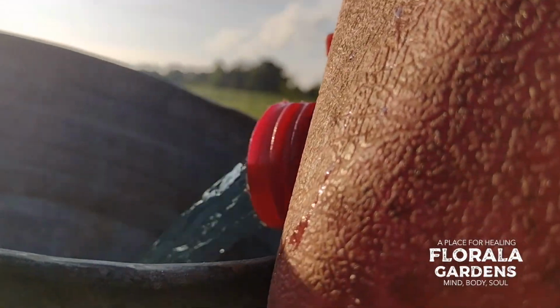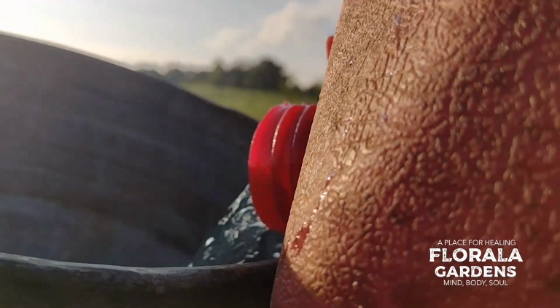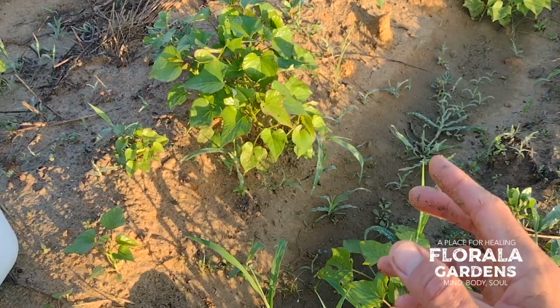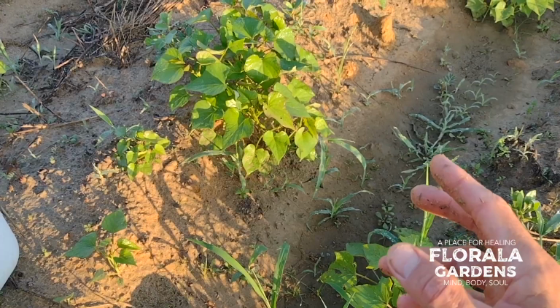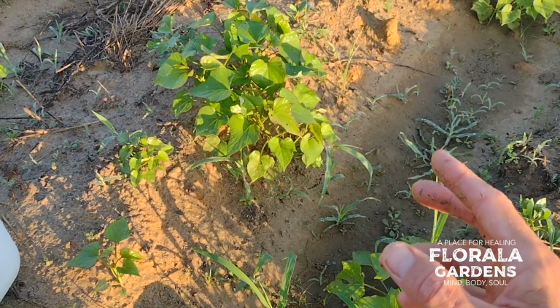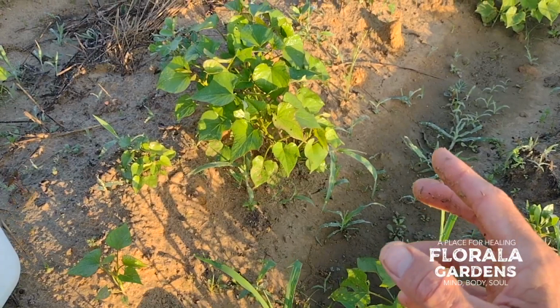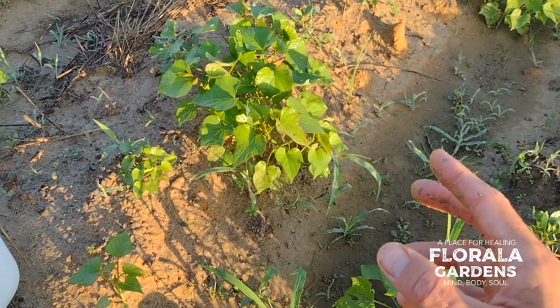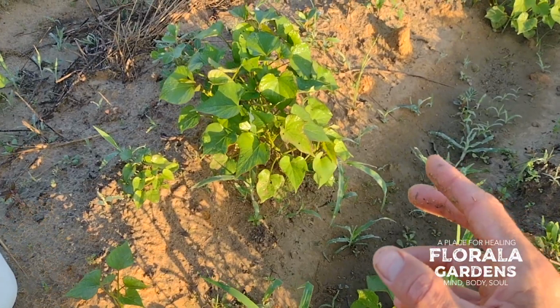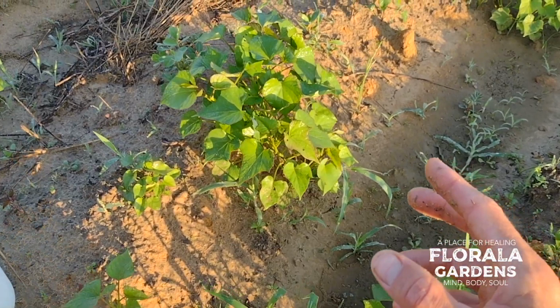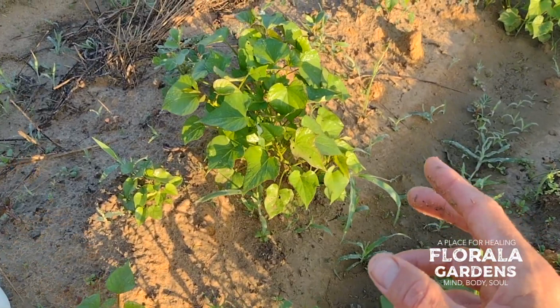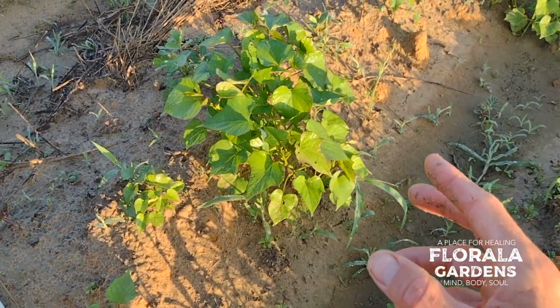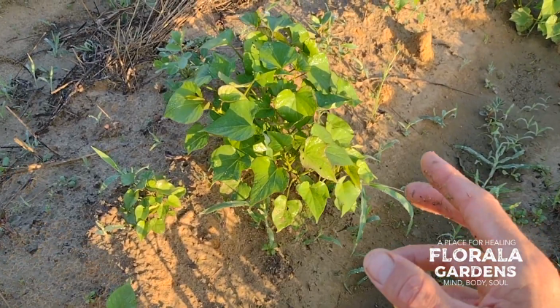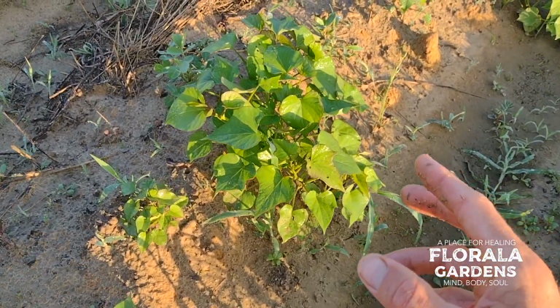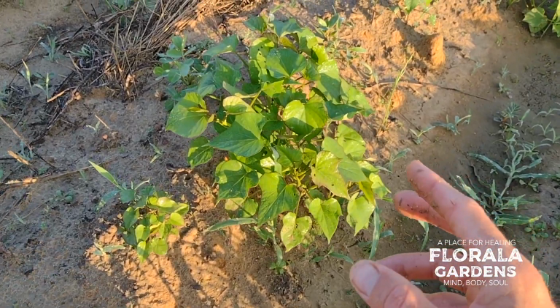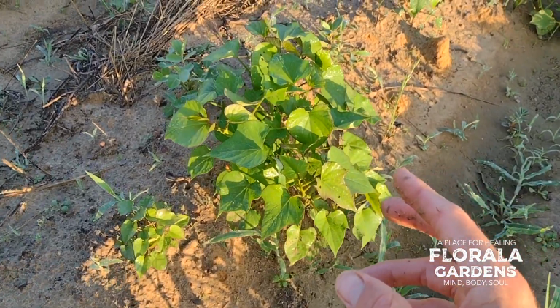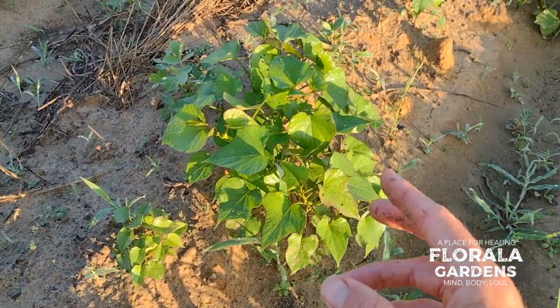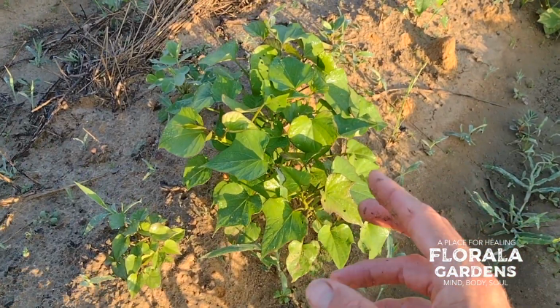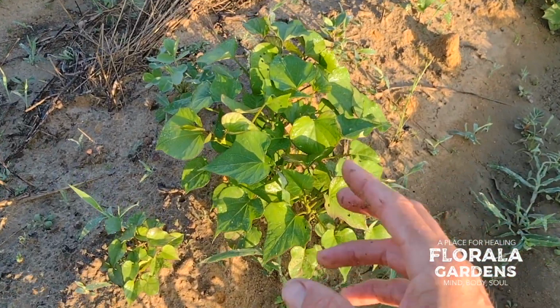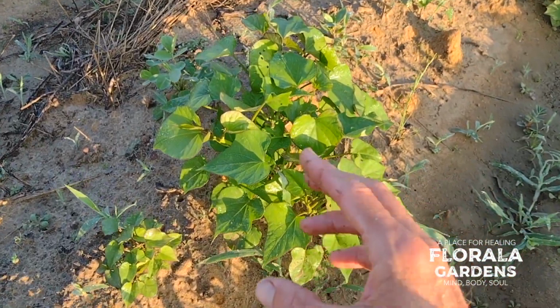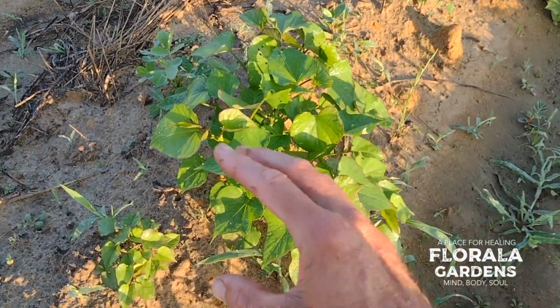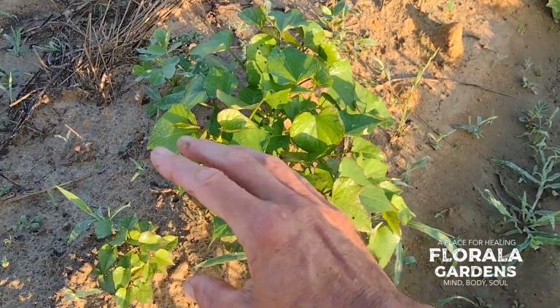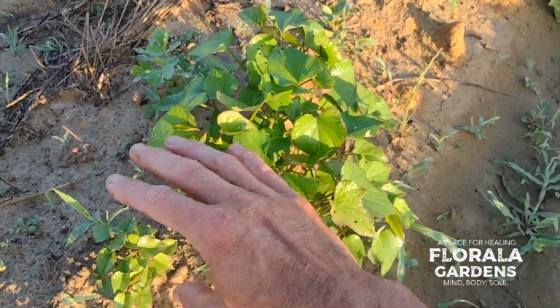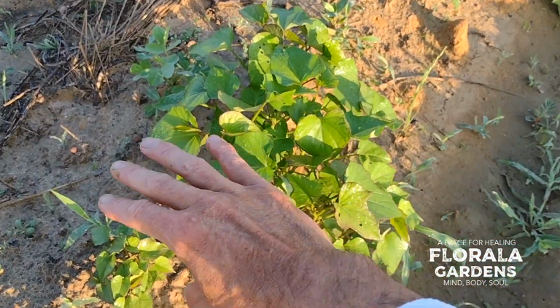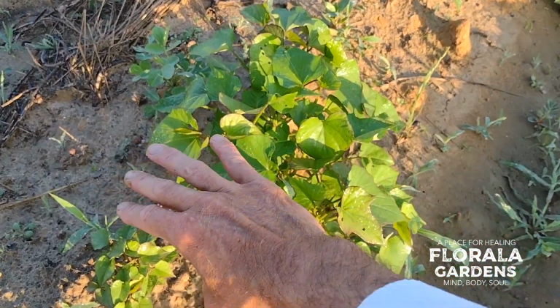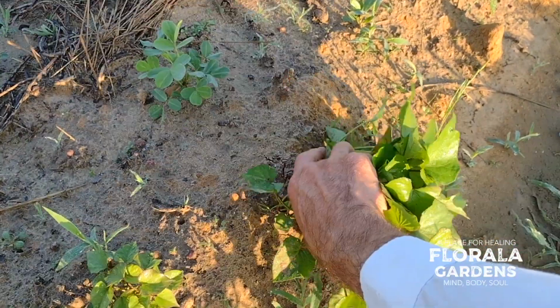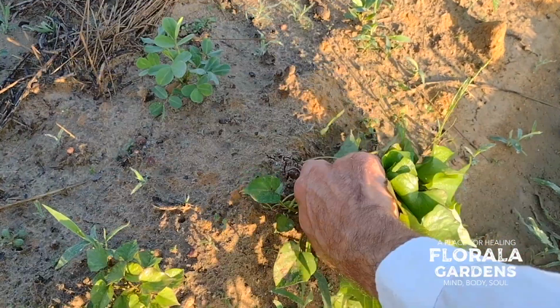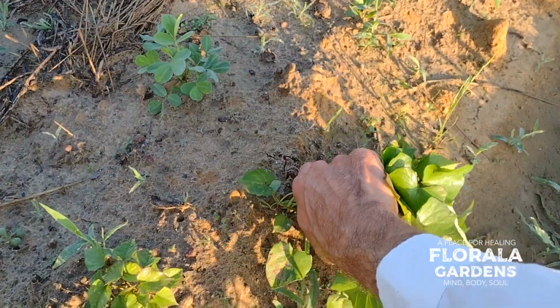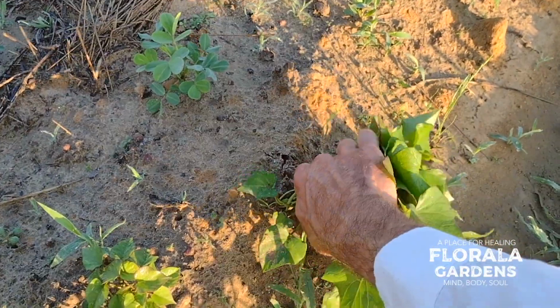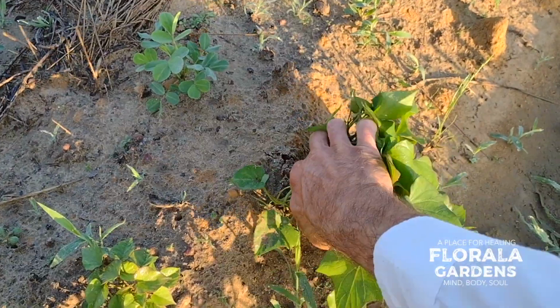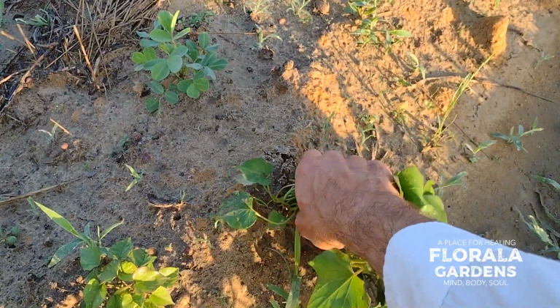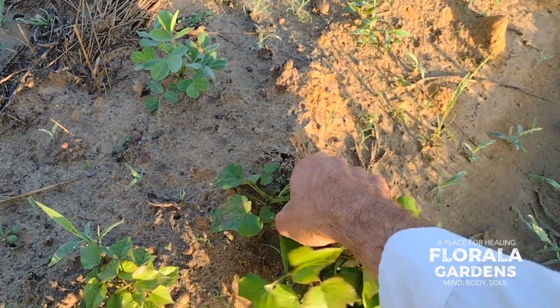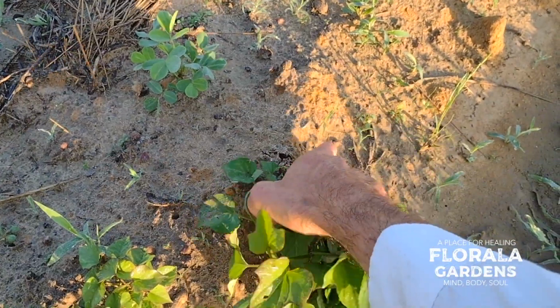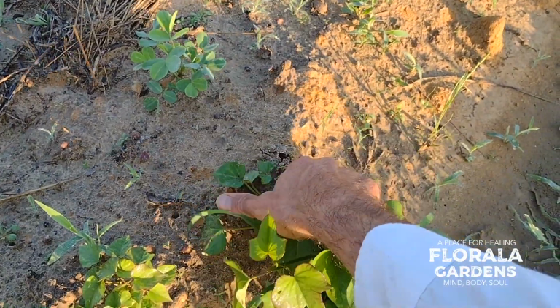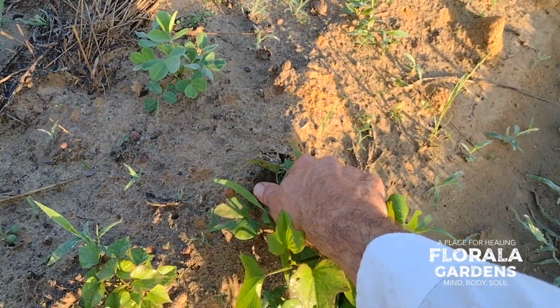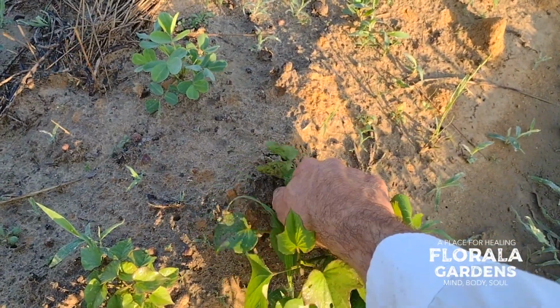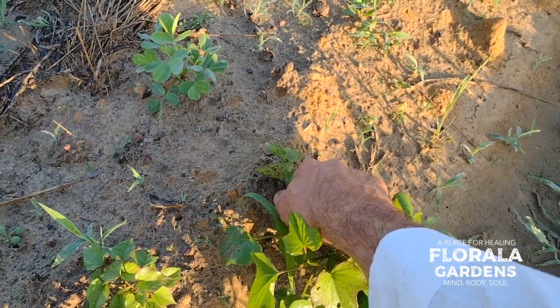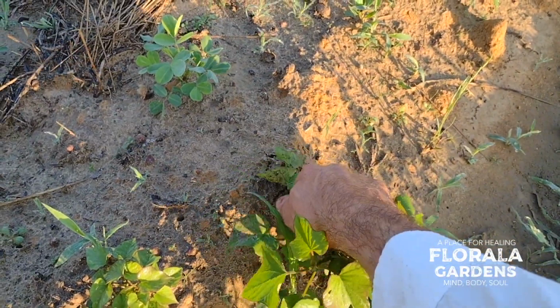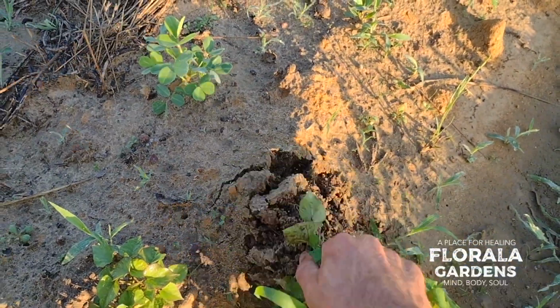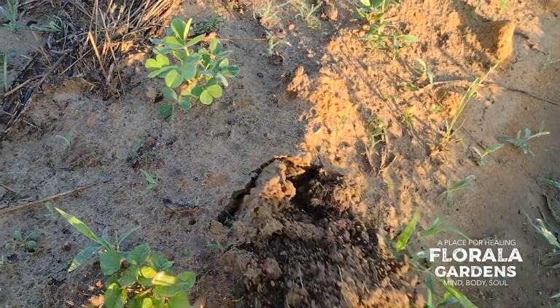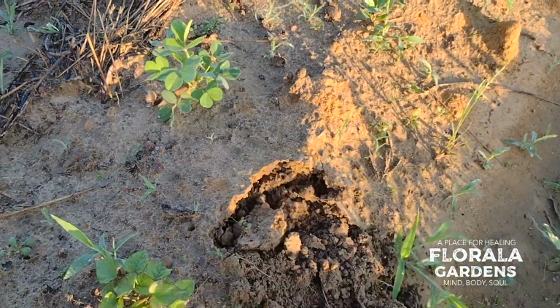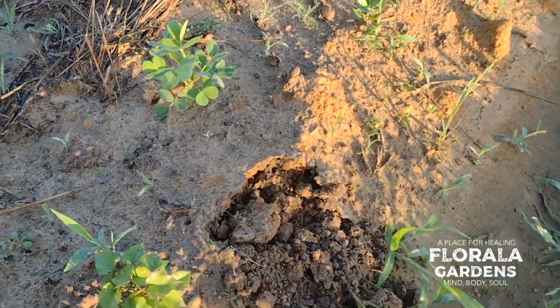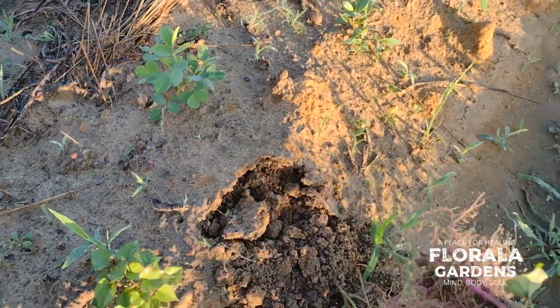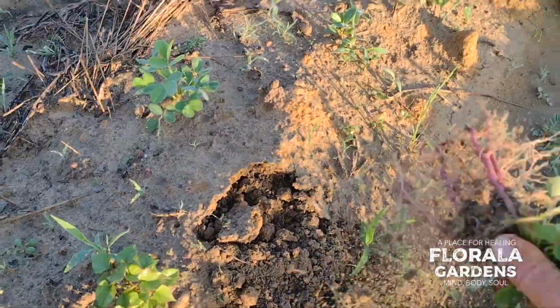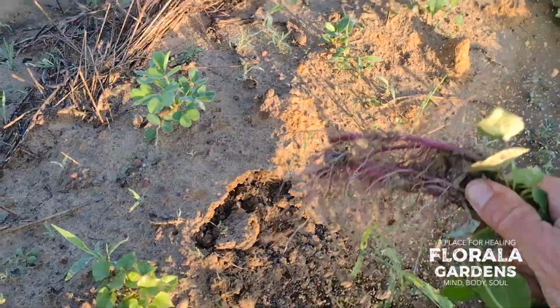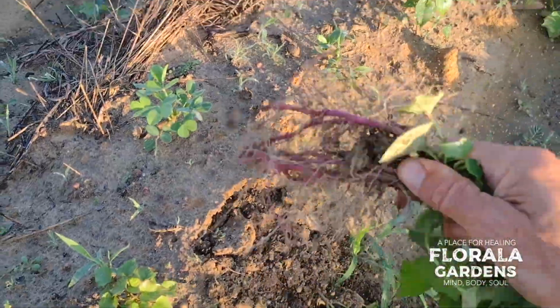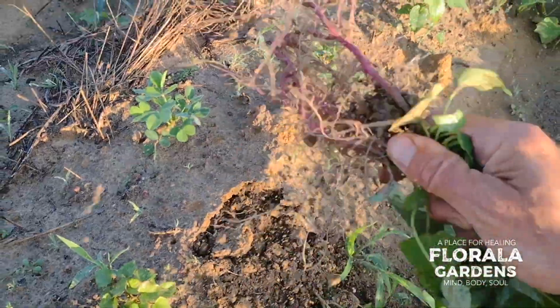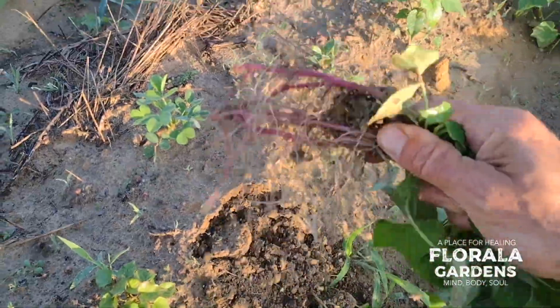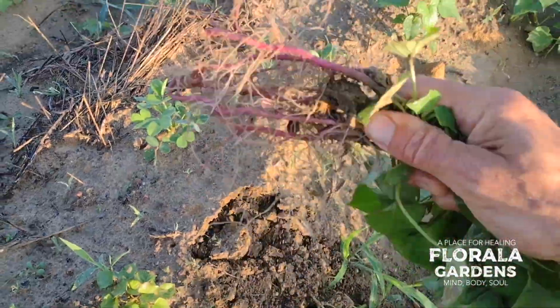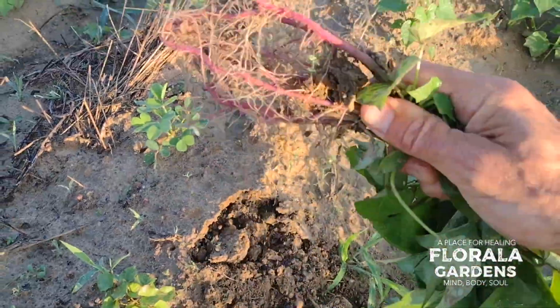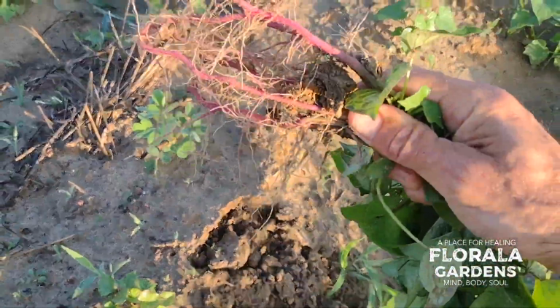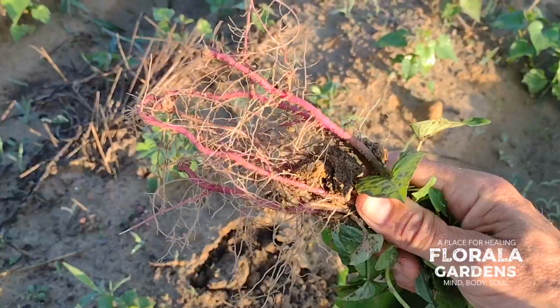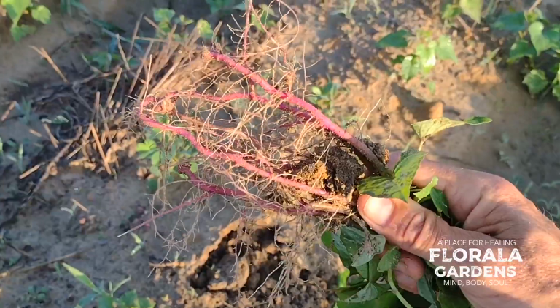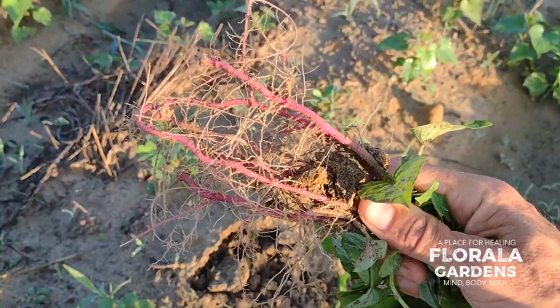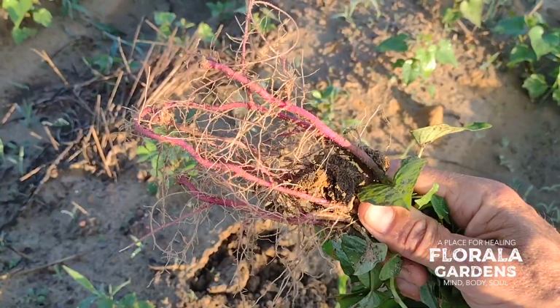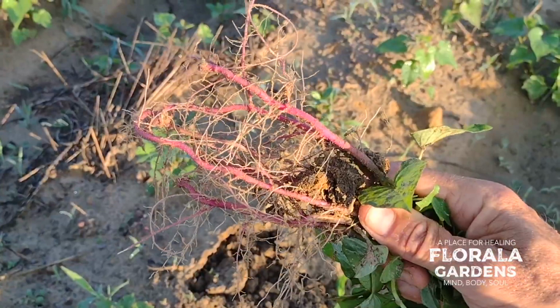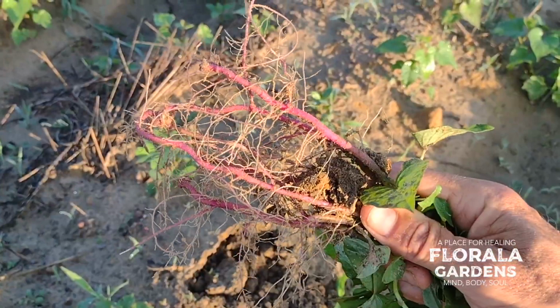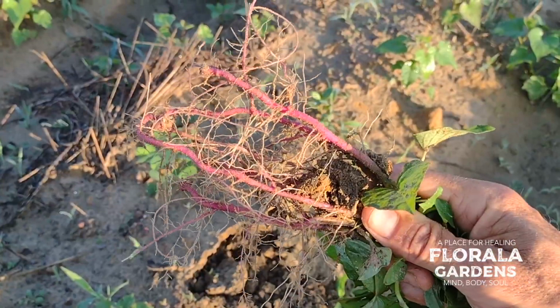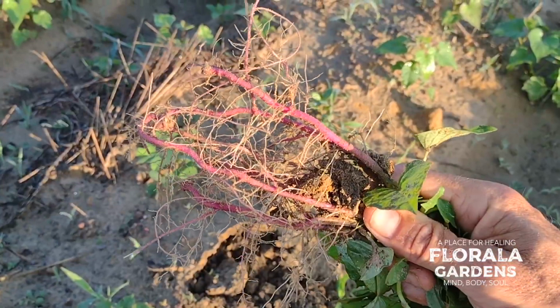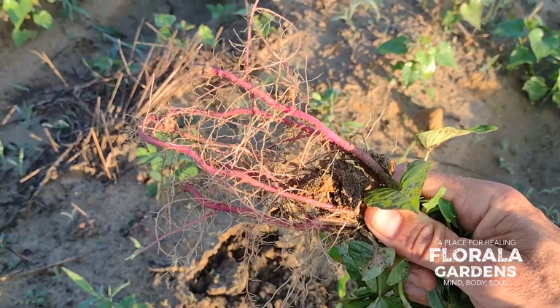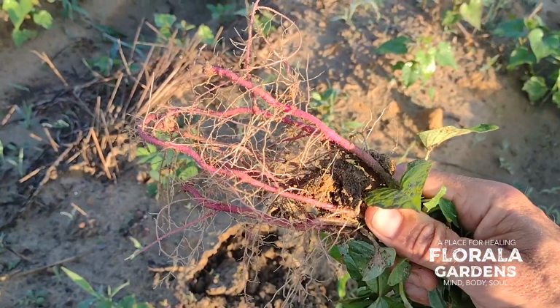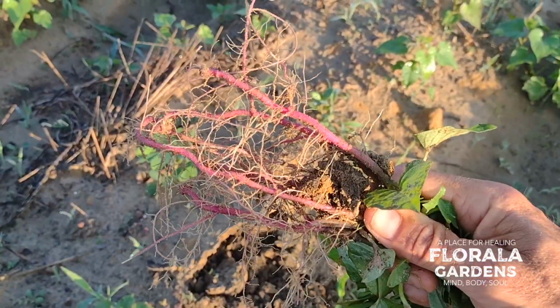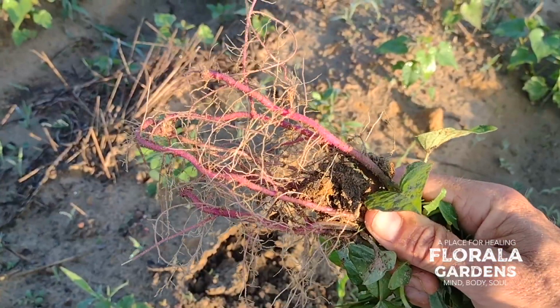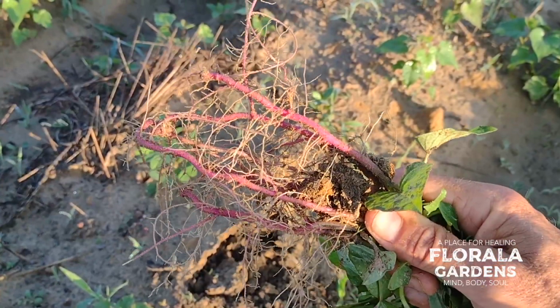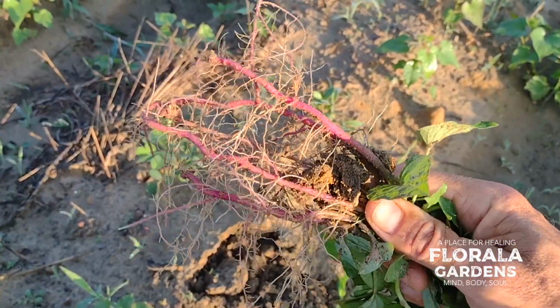We're harvesting the sweet potato slips. Just take the plant and tug it up. Good roots there.